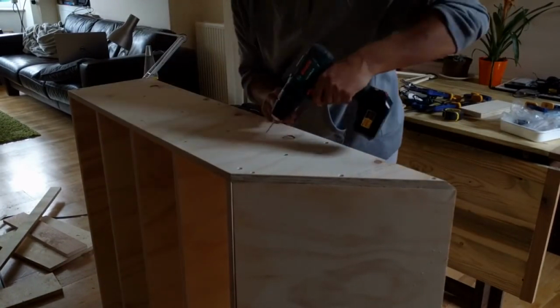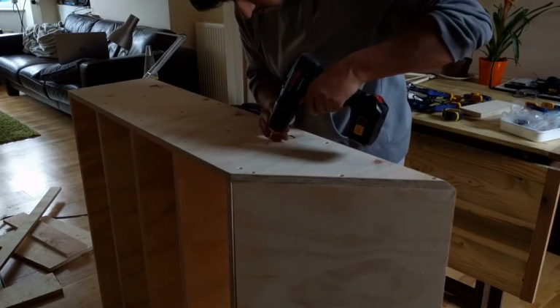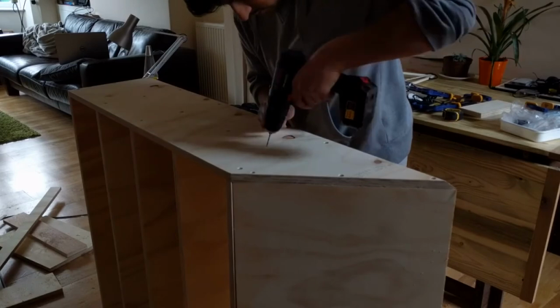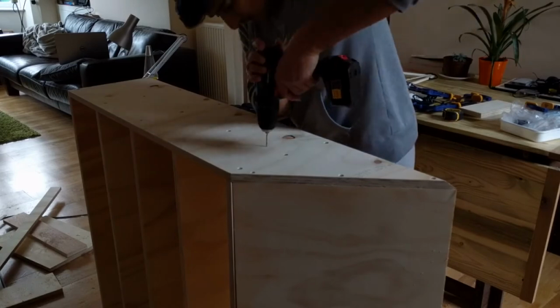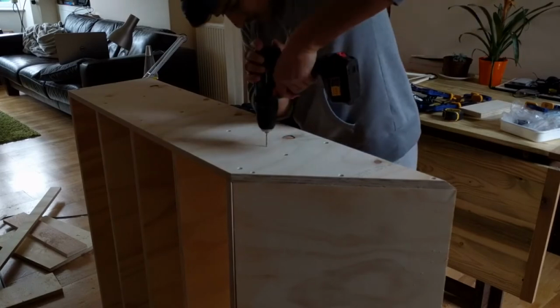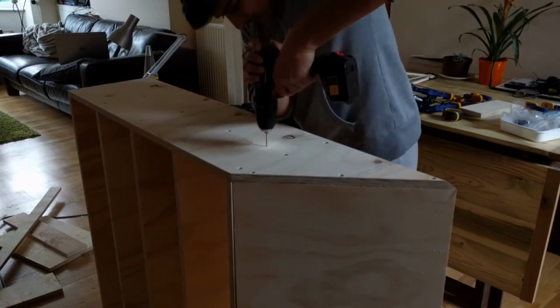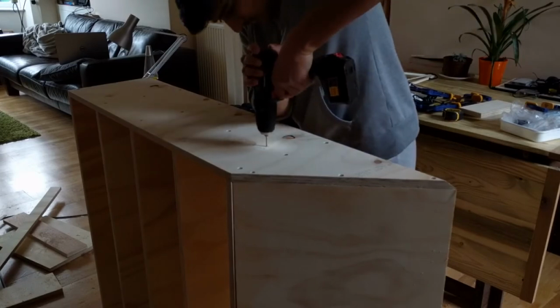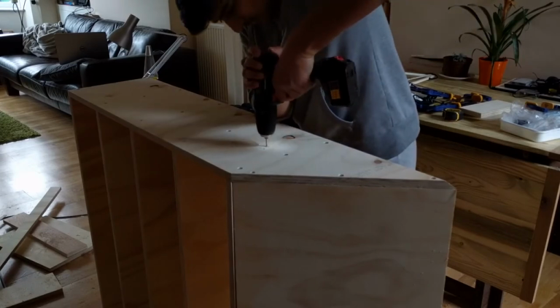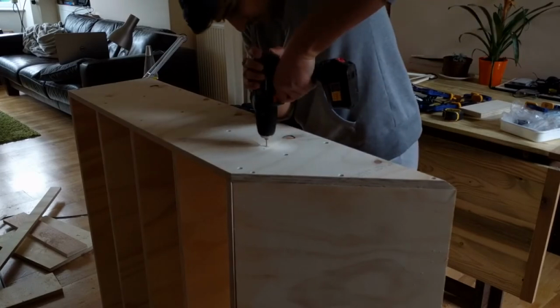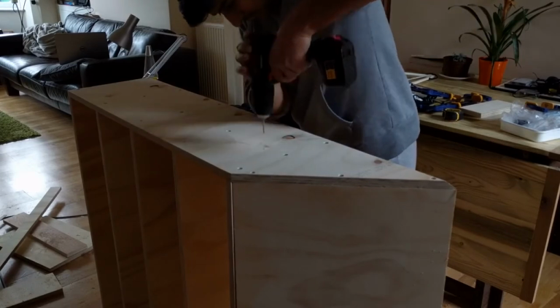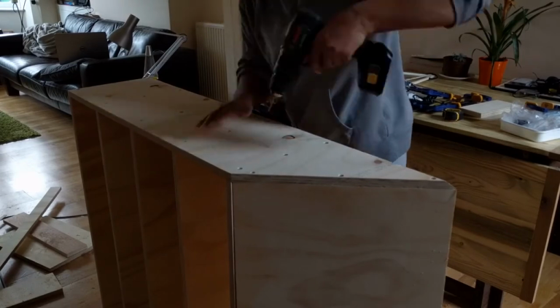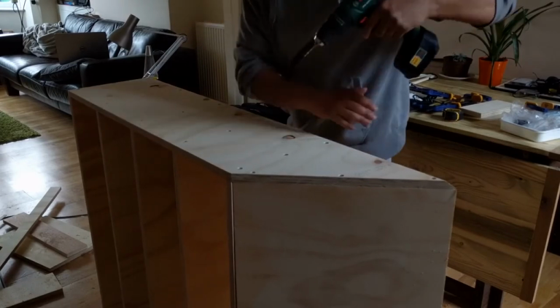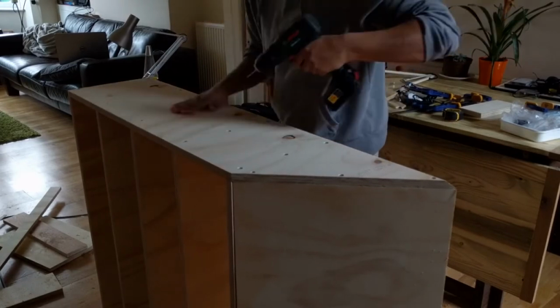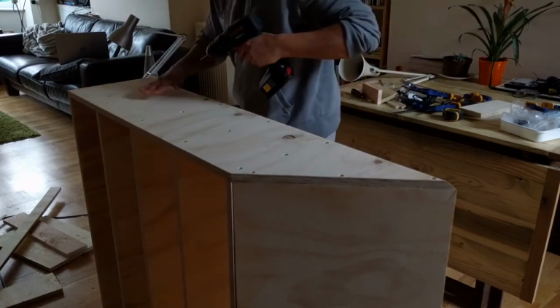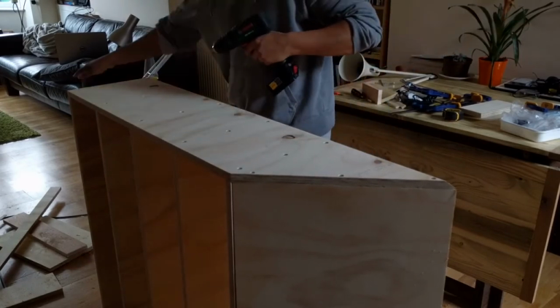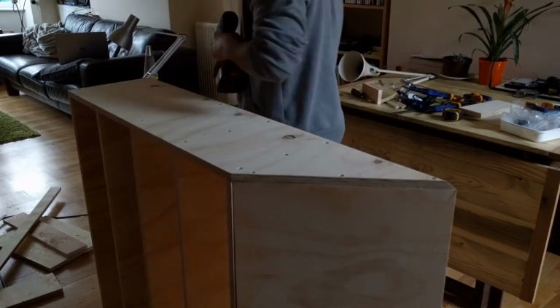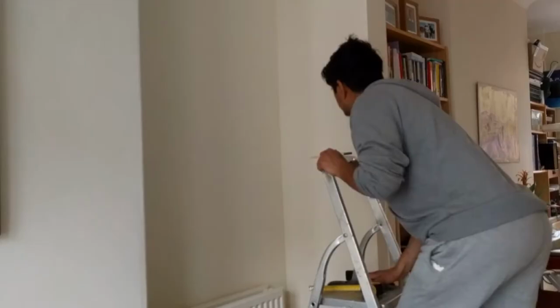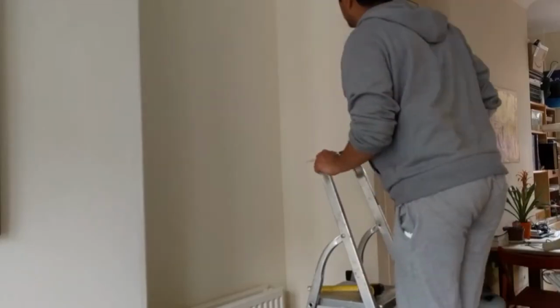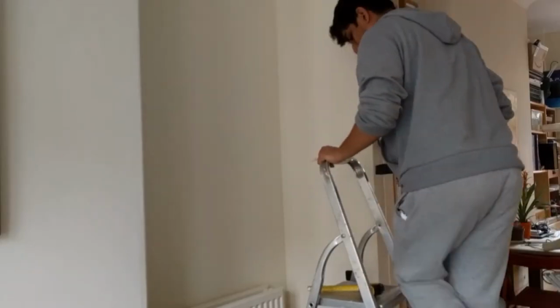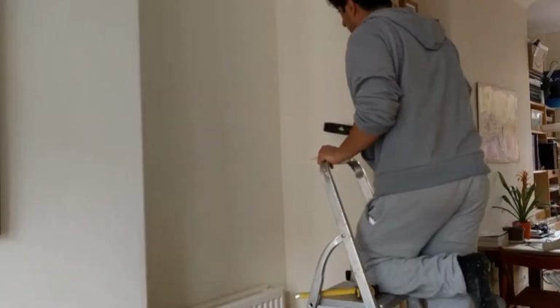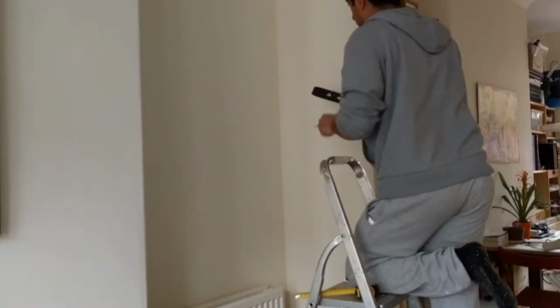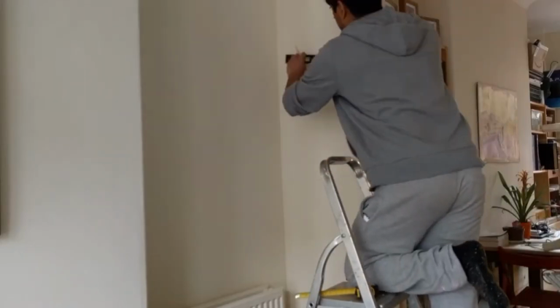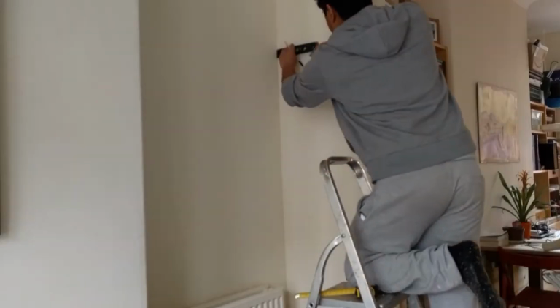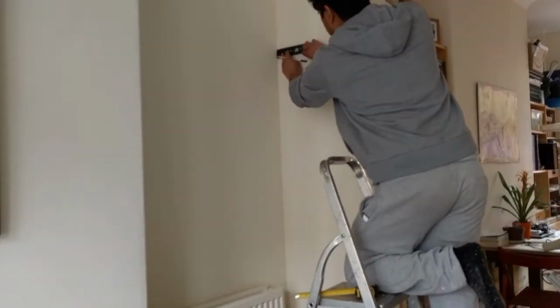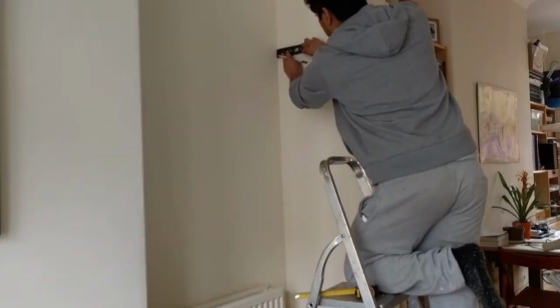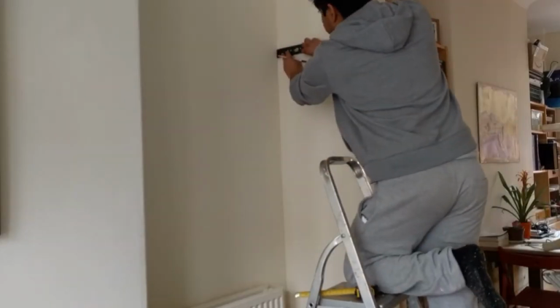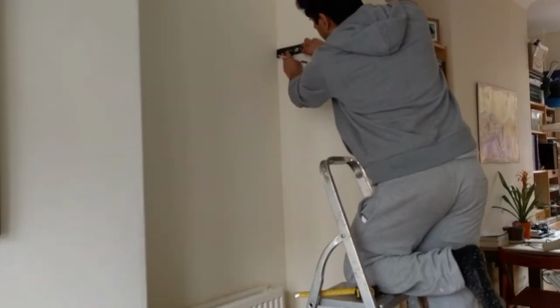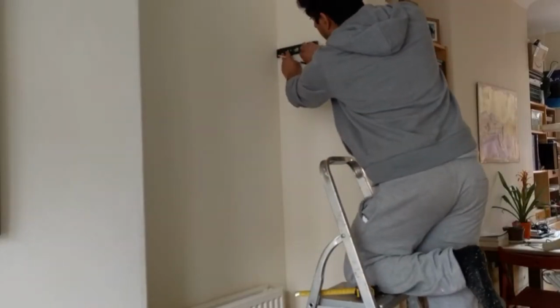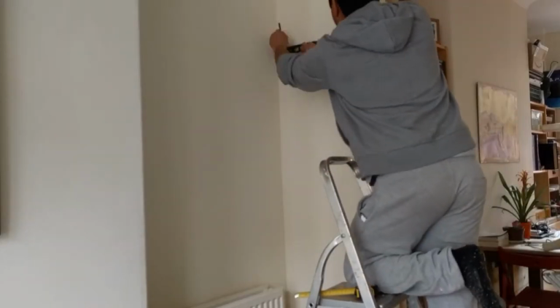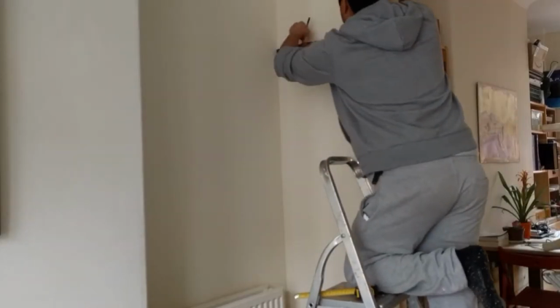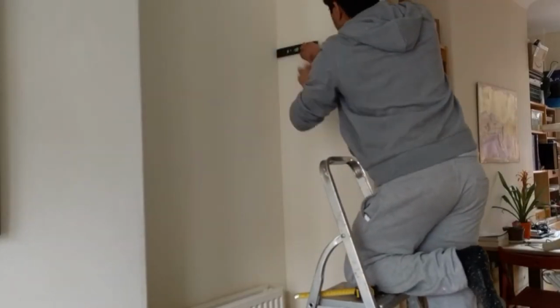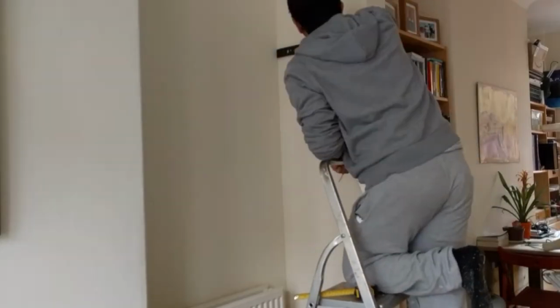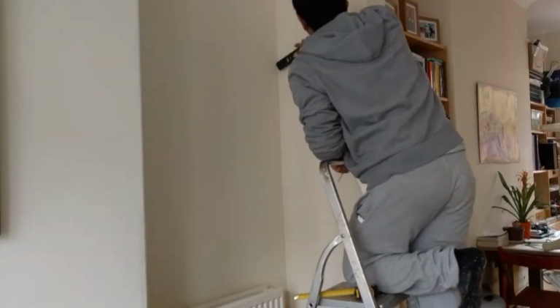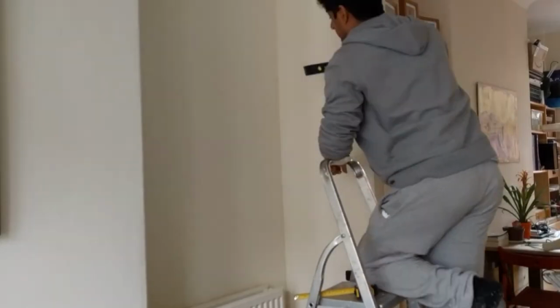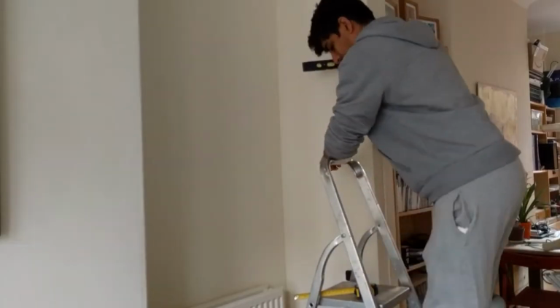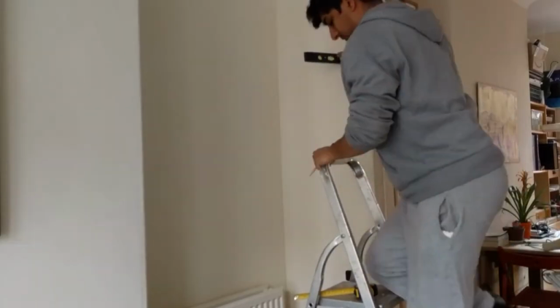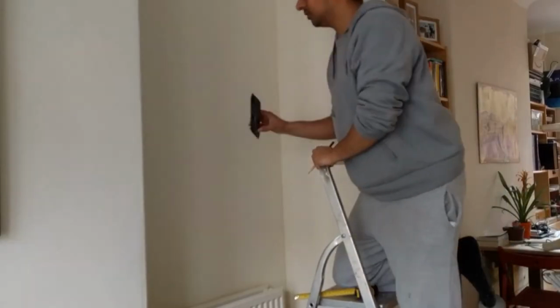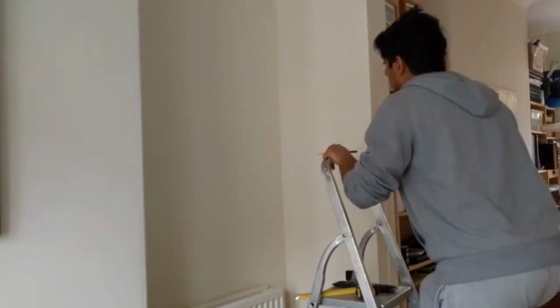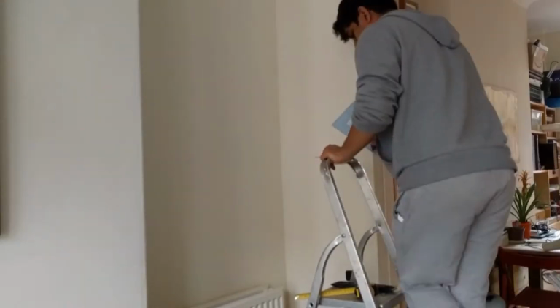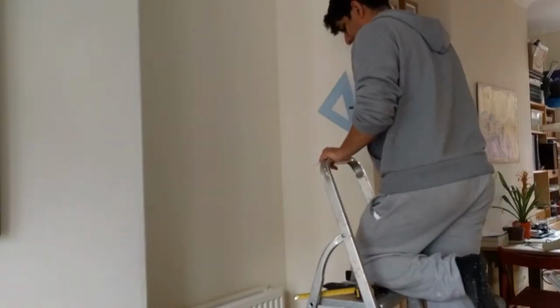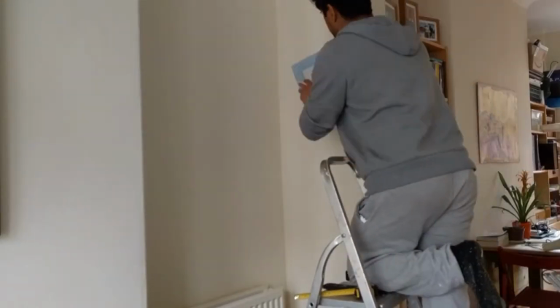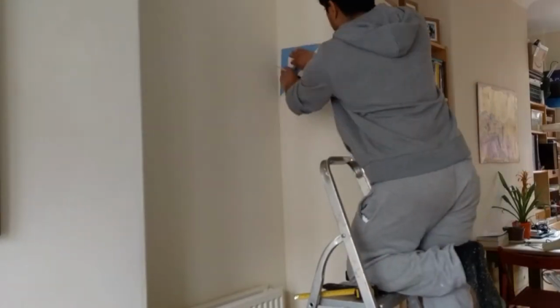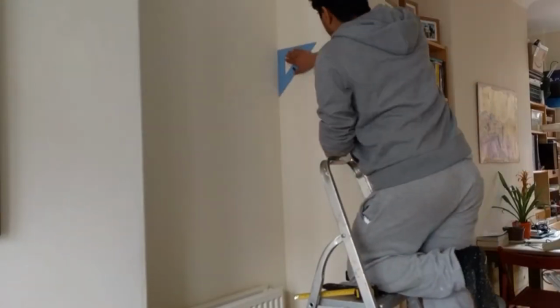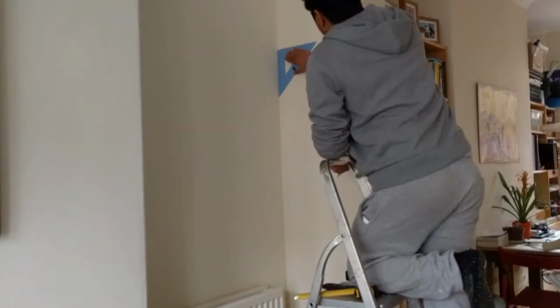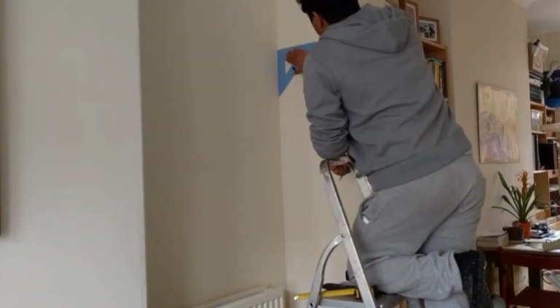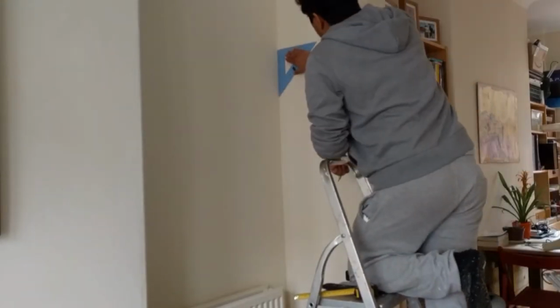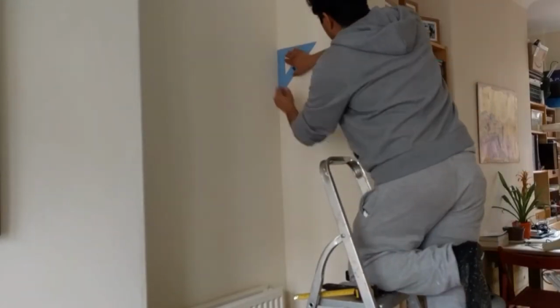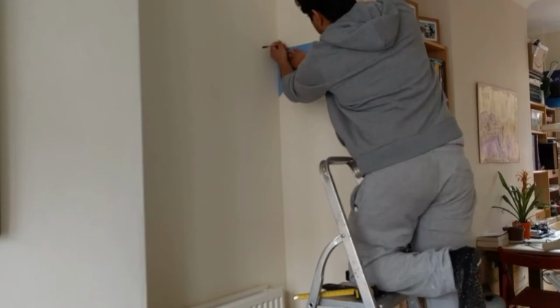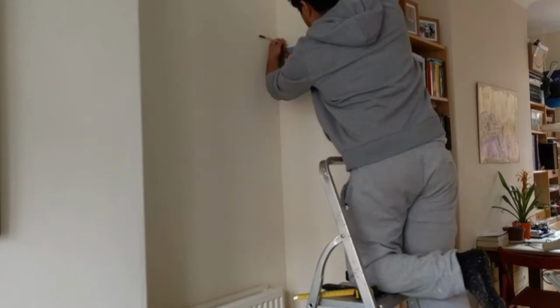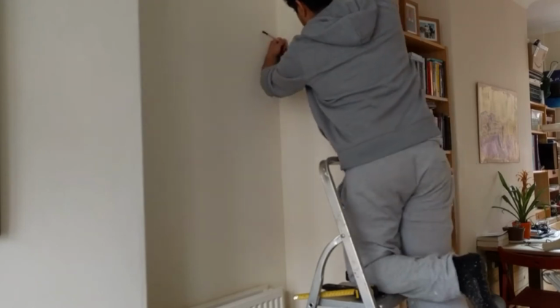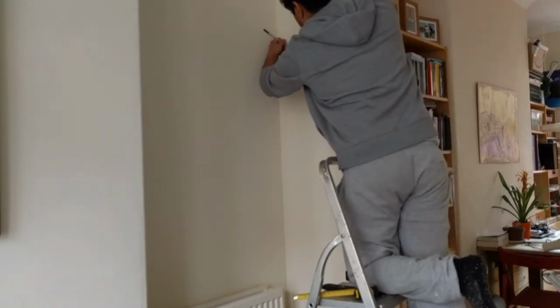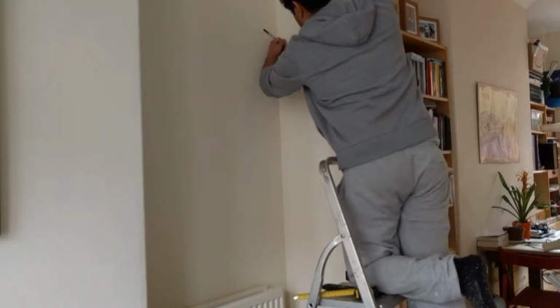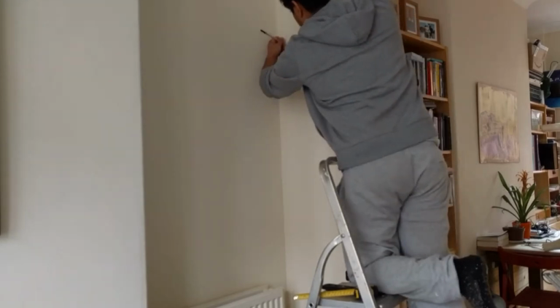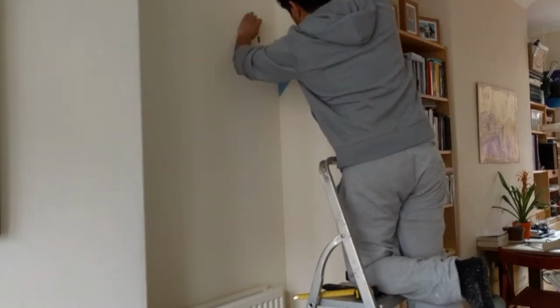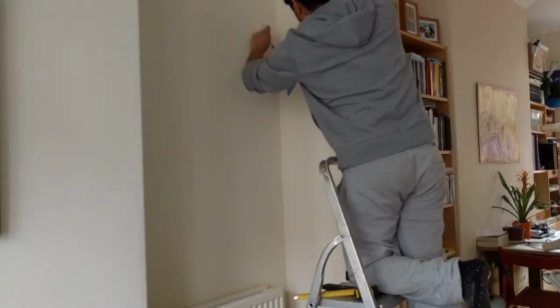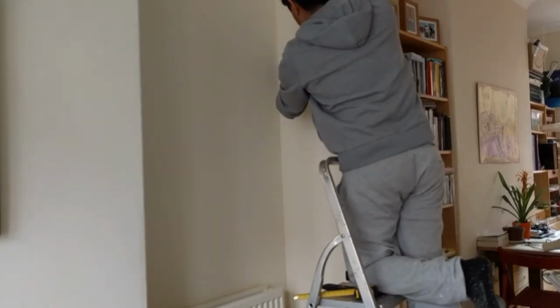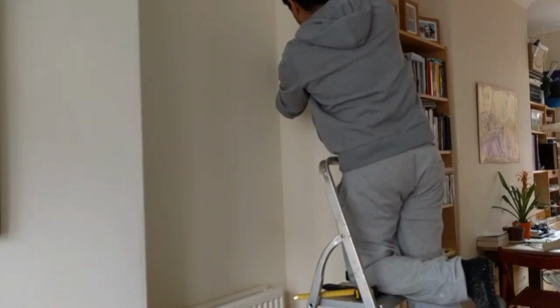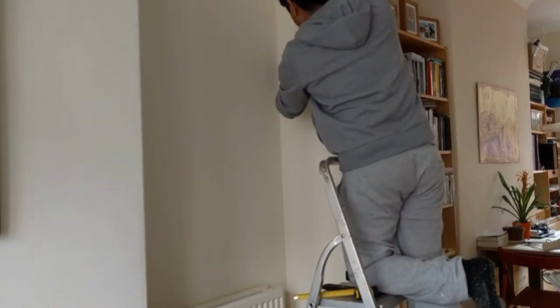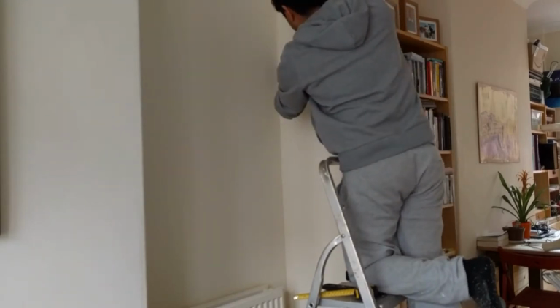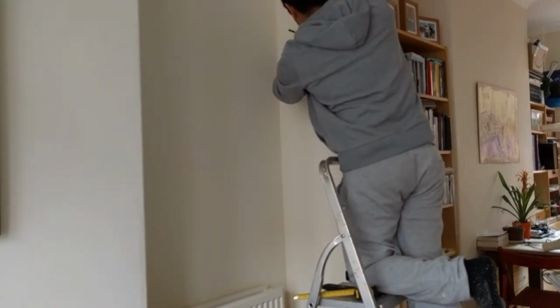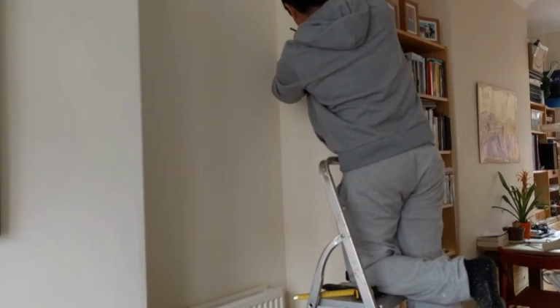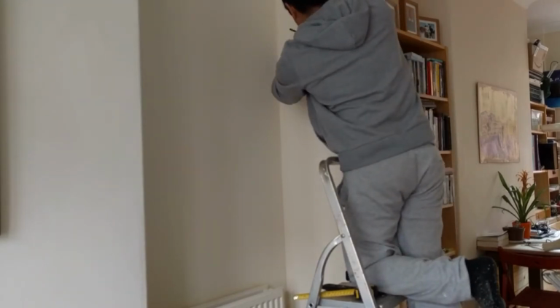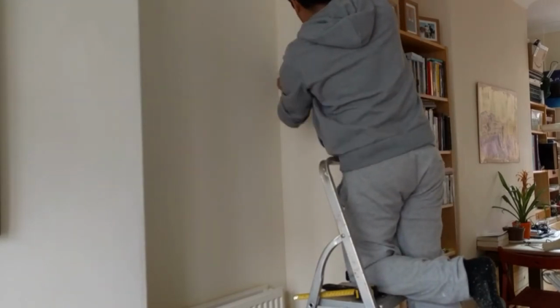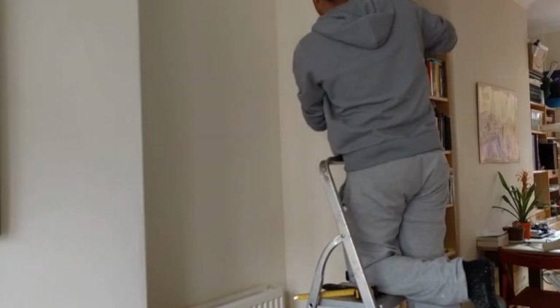I fixed the shelving into the alcove using three screws on either side going from the inside face of the plywood into the masonry walls with wall plugs.